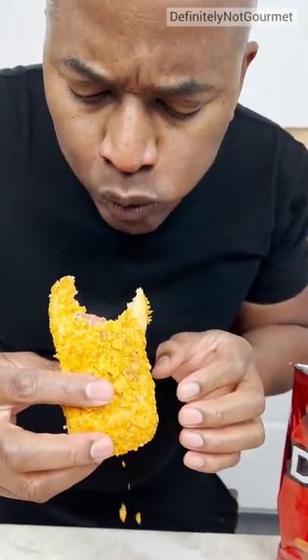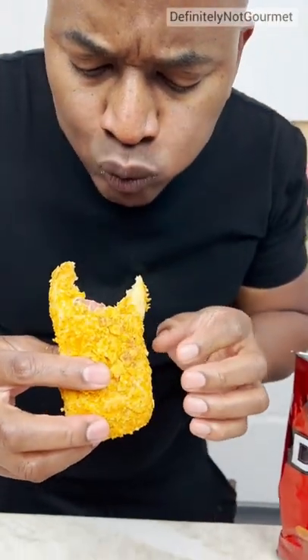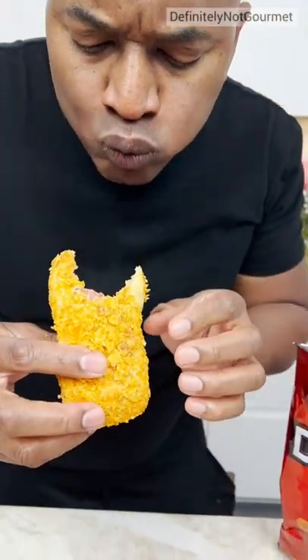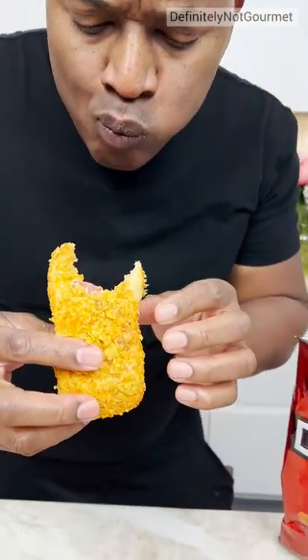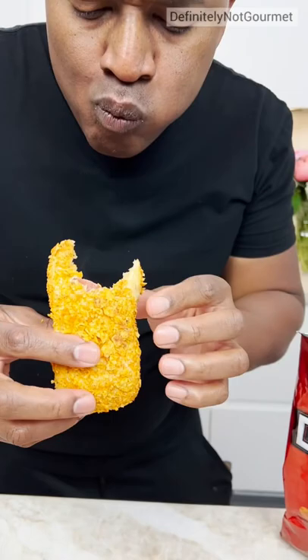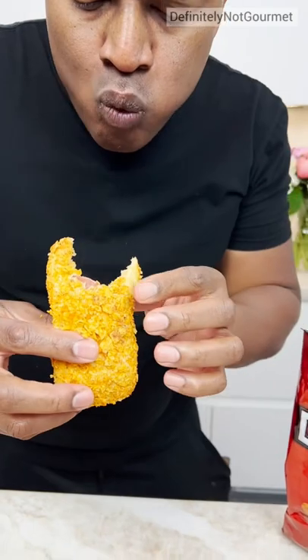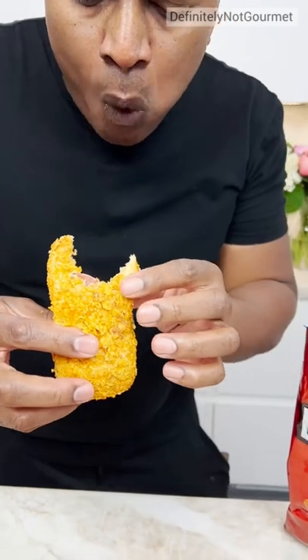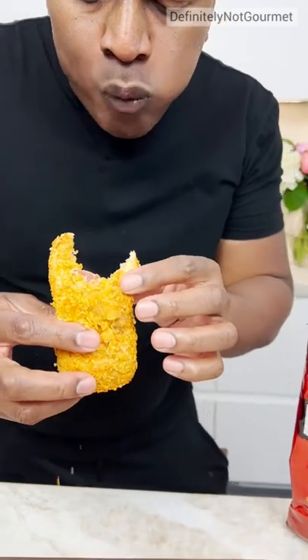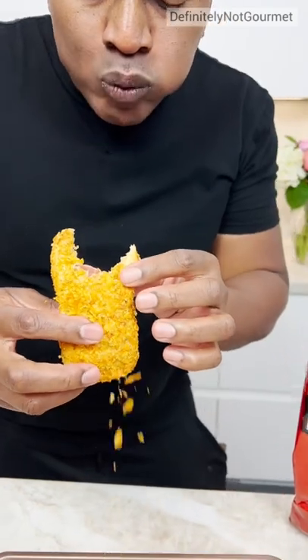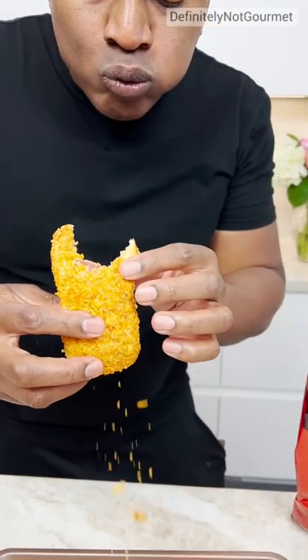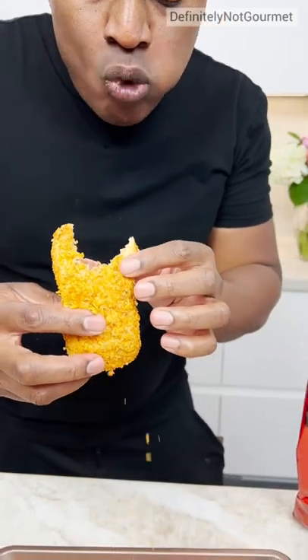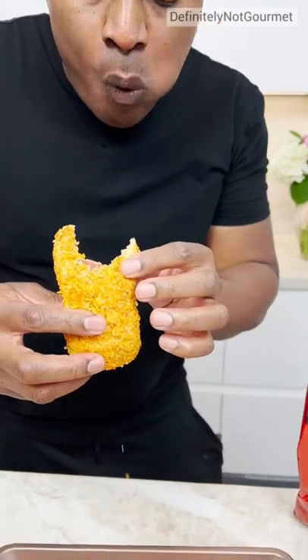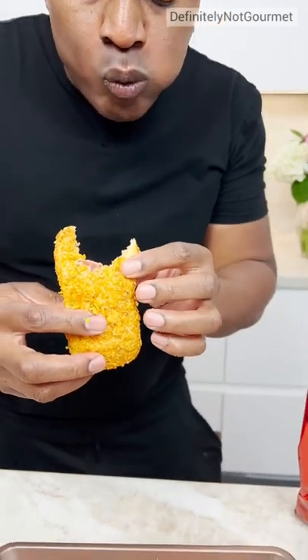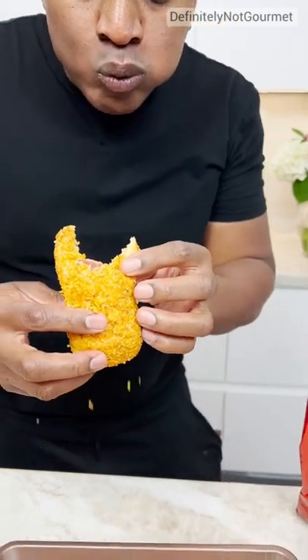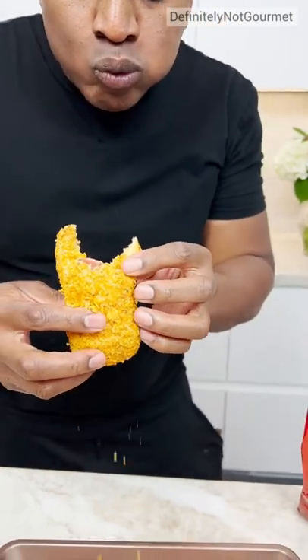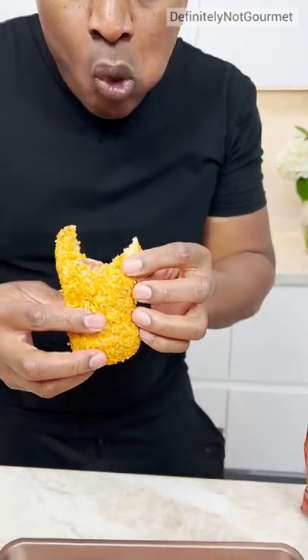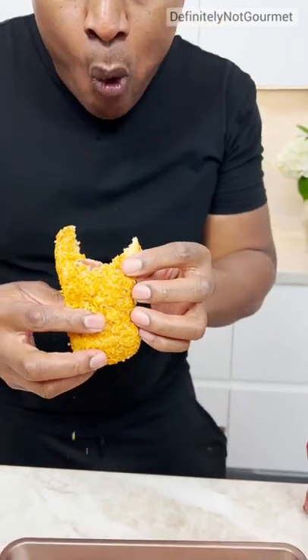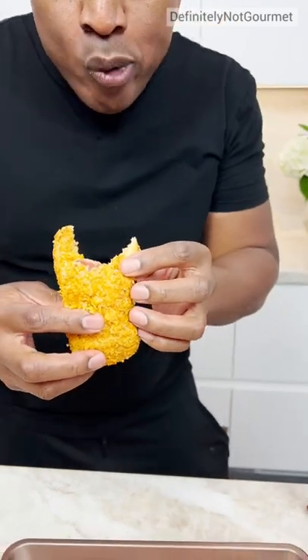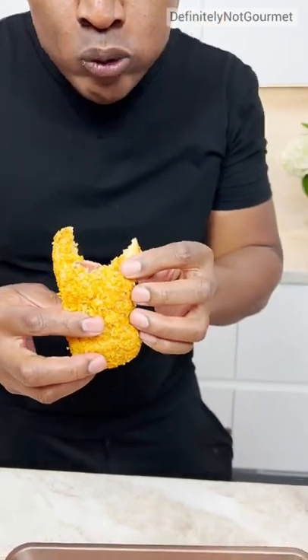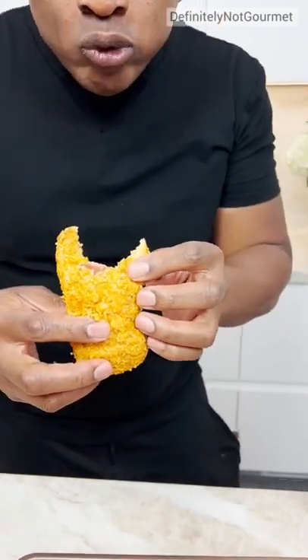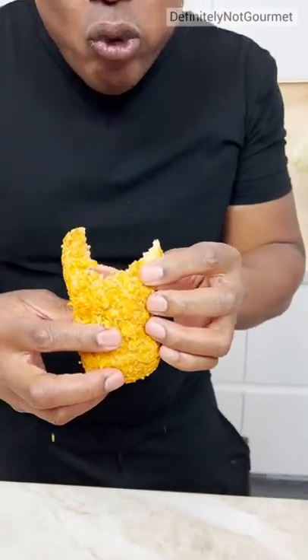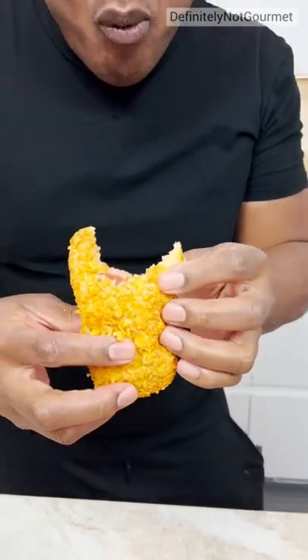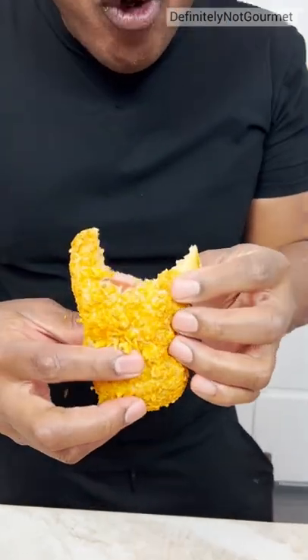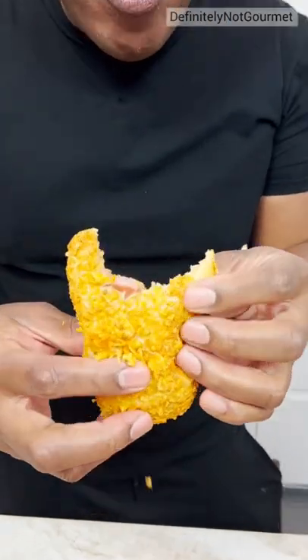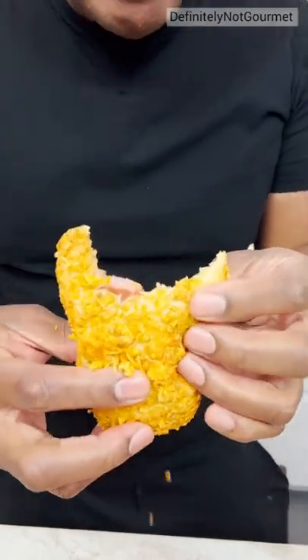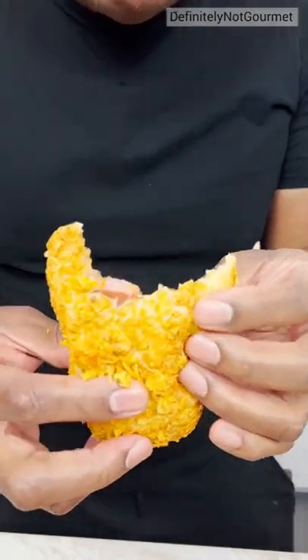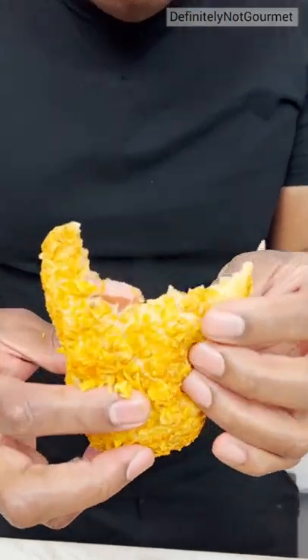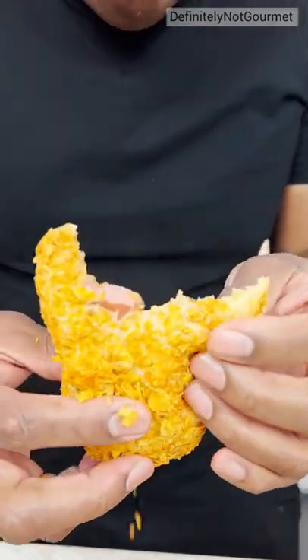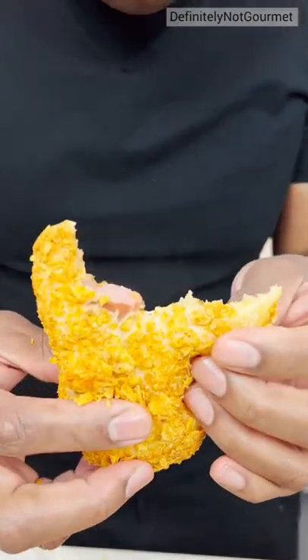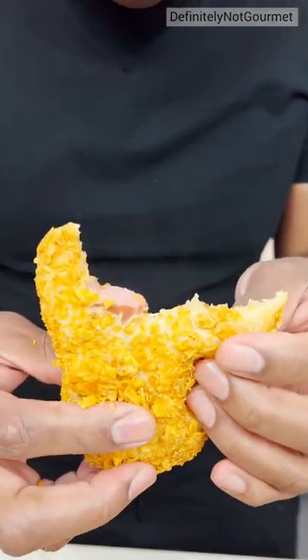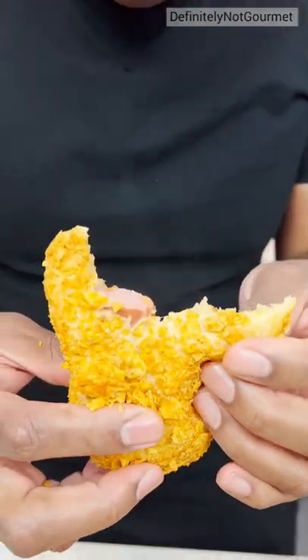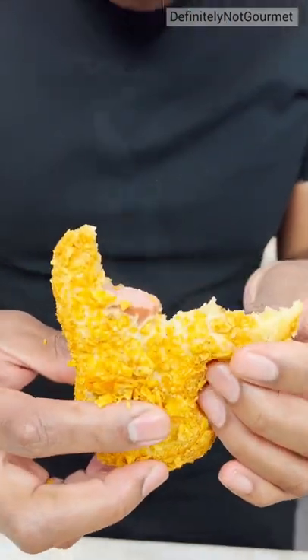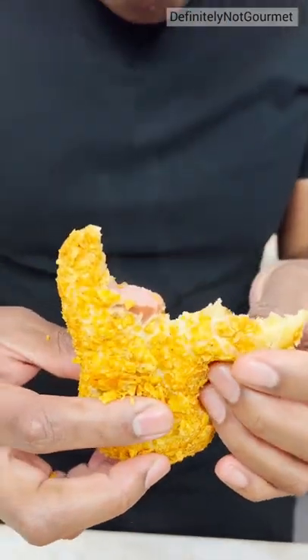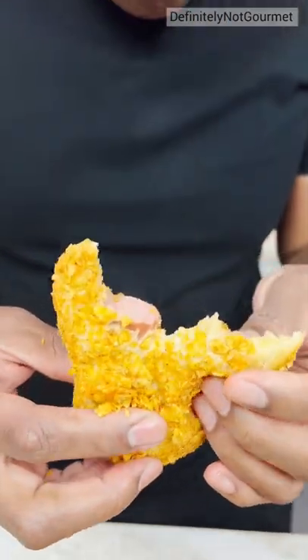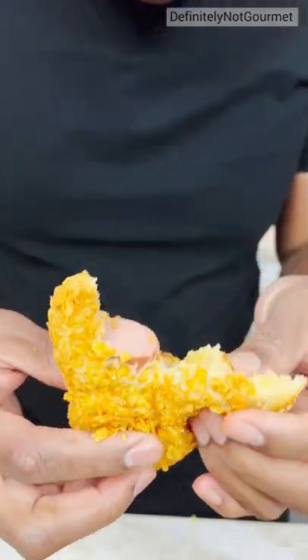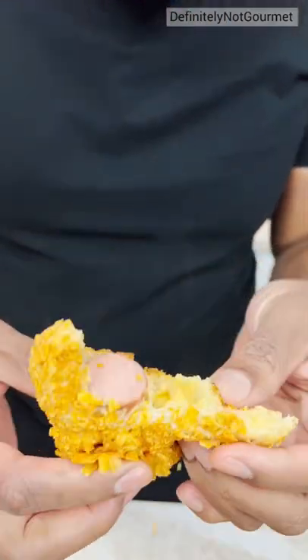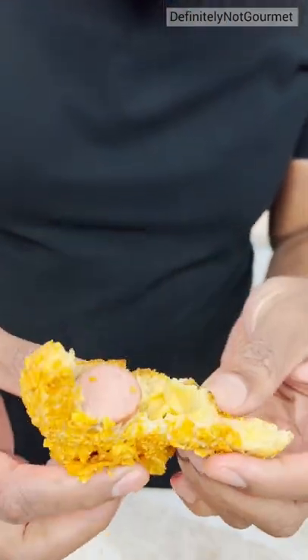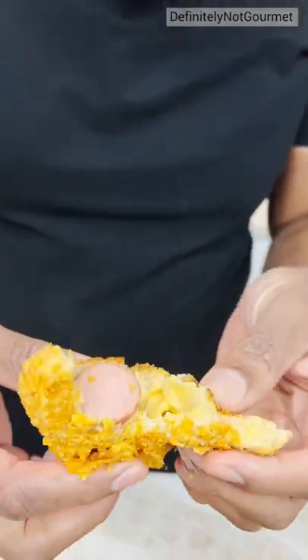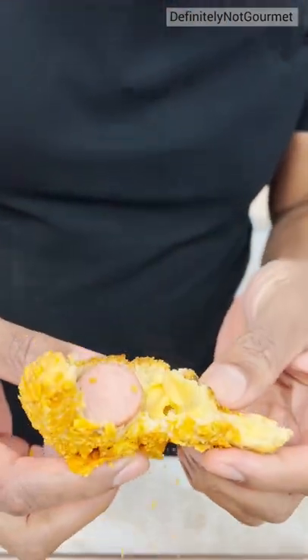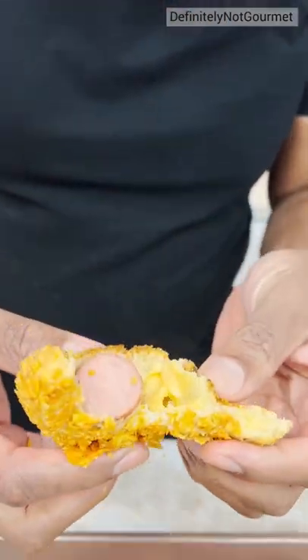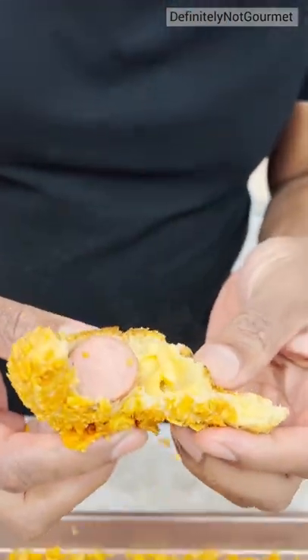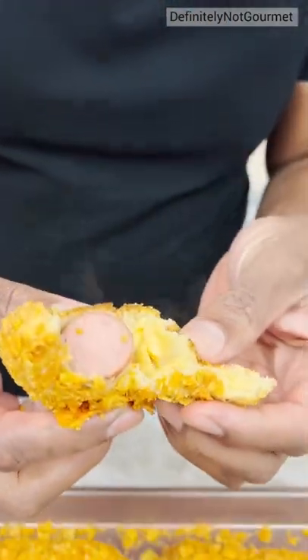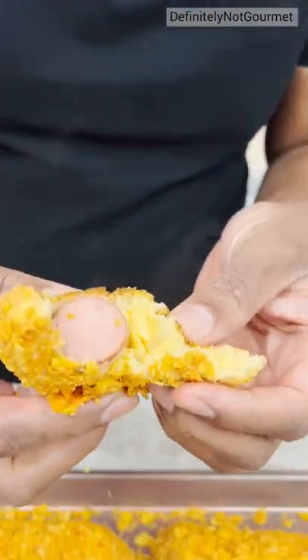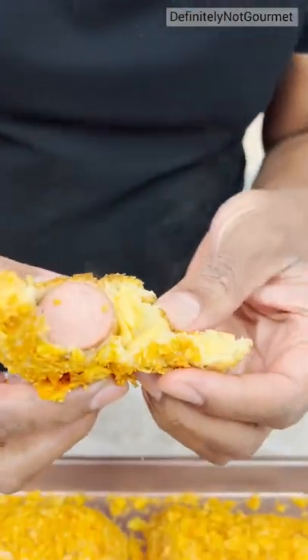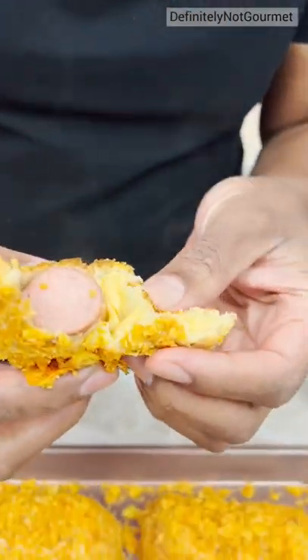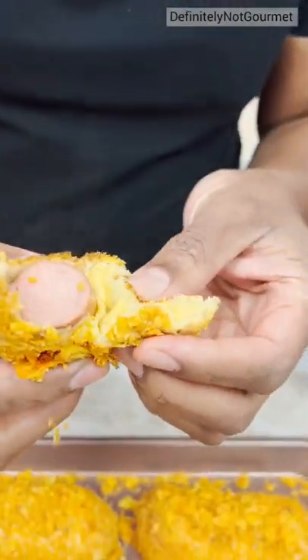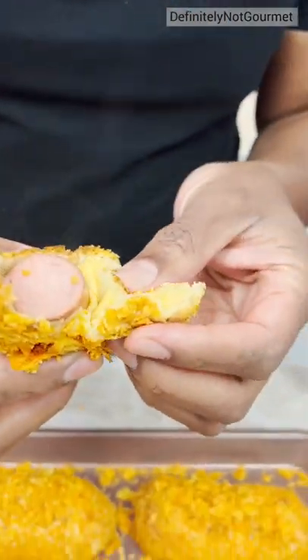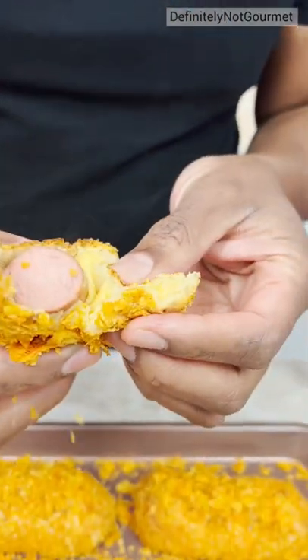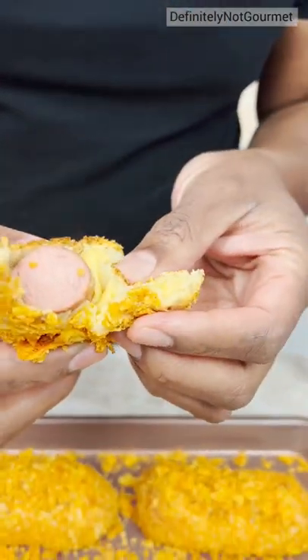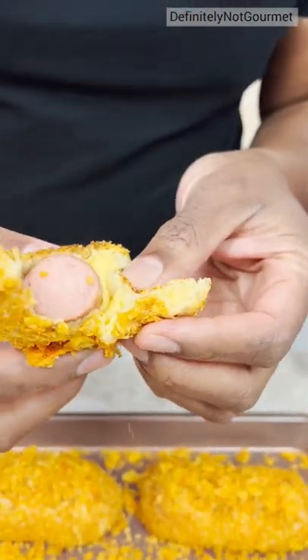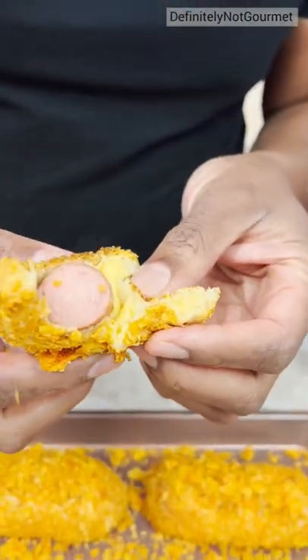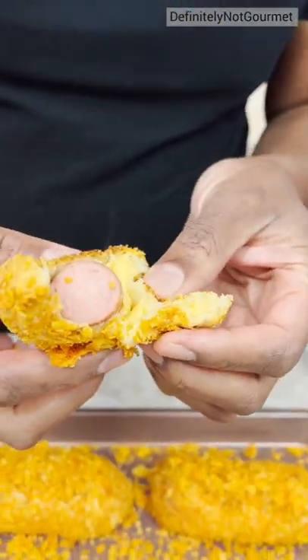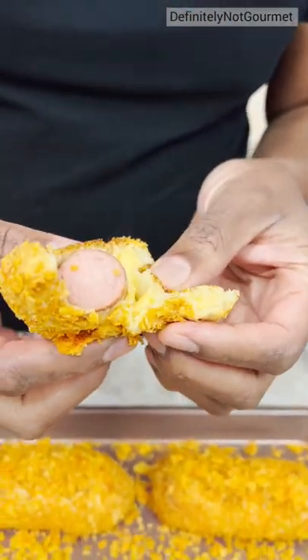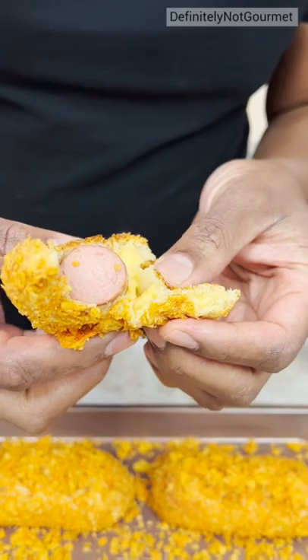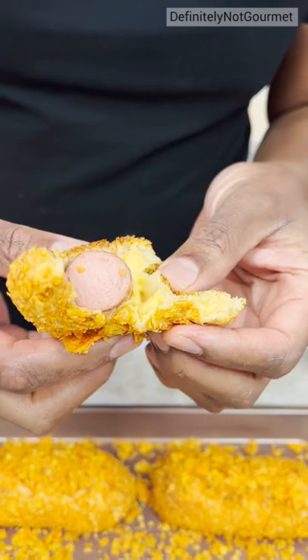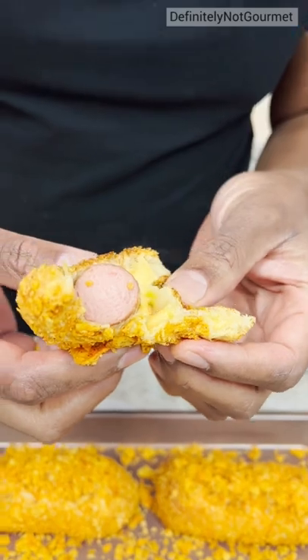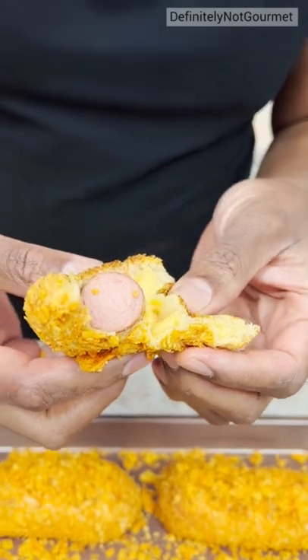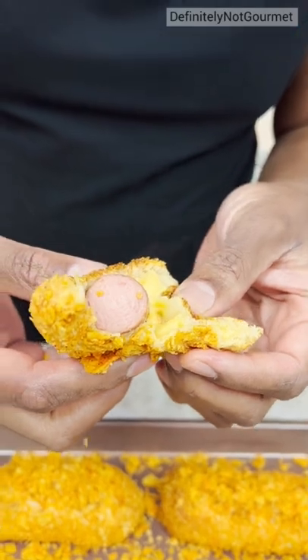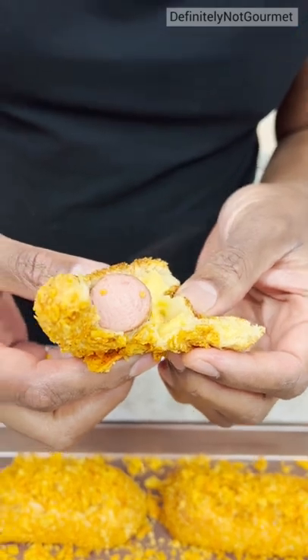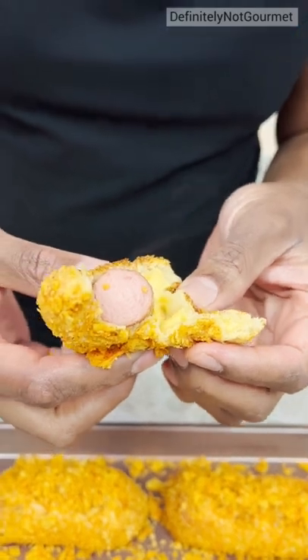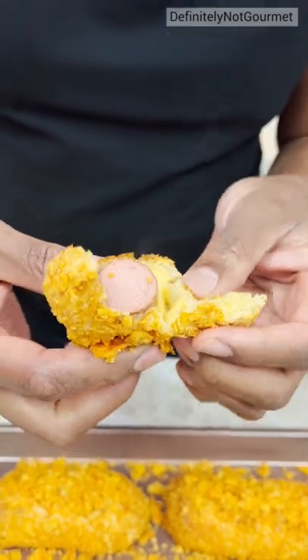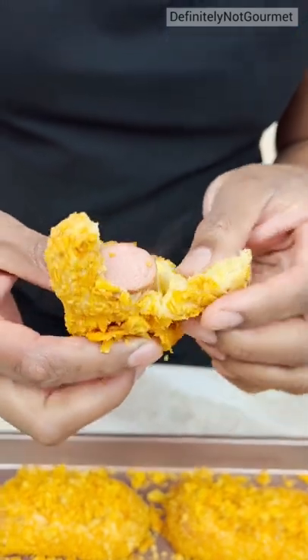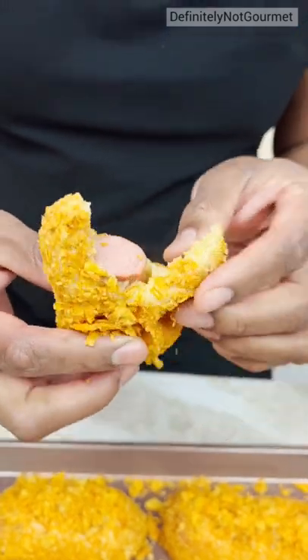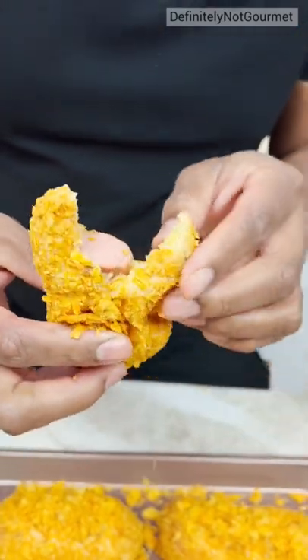Mm, mm, mm. Look at the steam, look at the steam. Look at the cheese. Cheesy goodness.